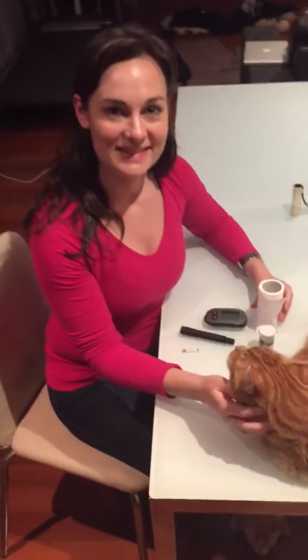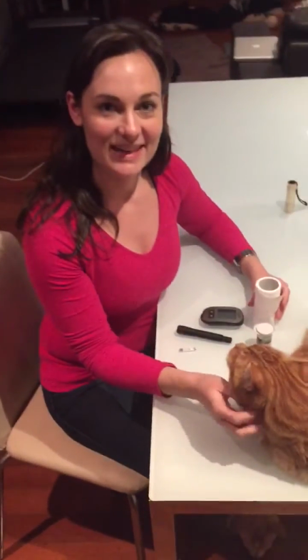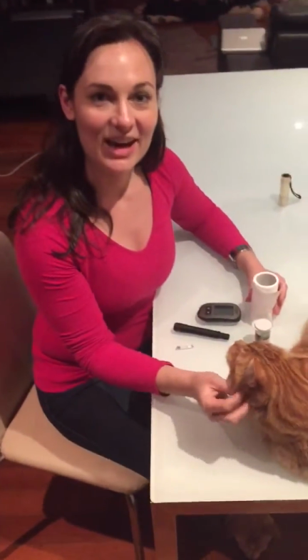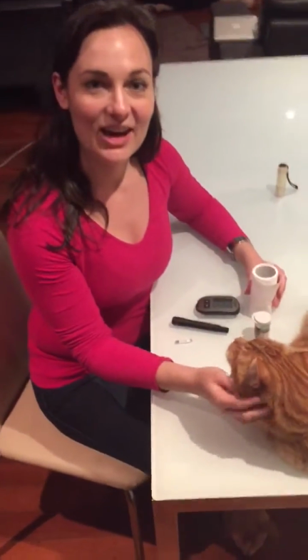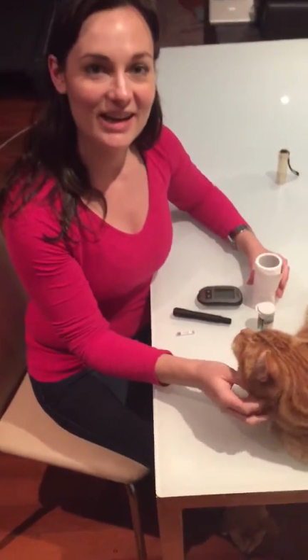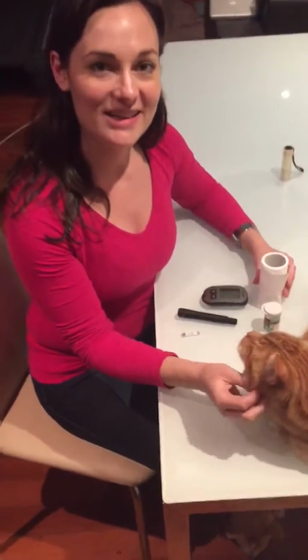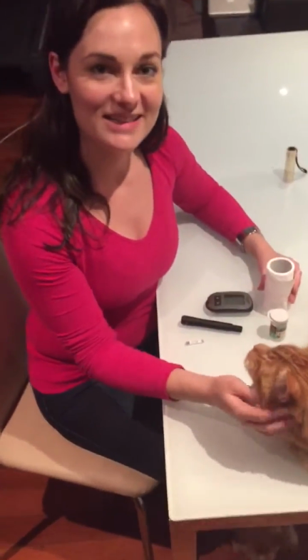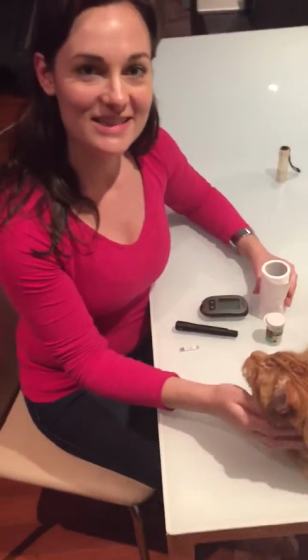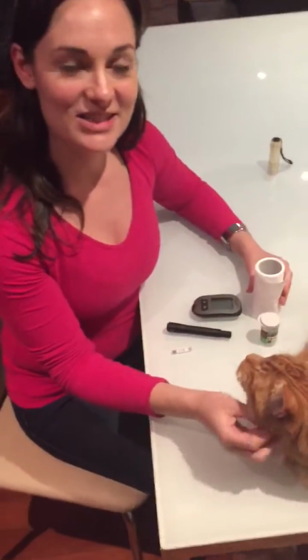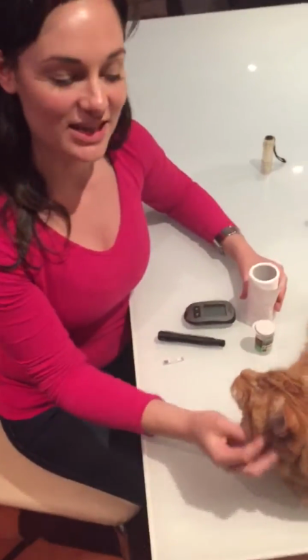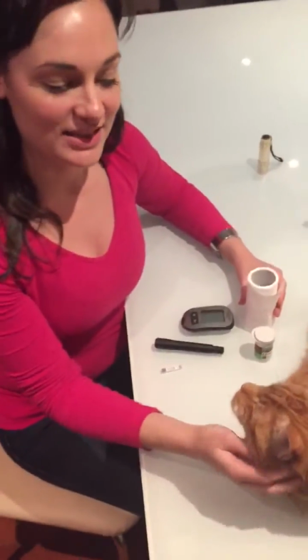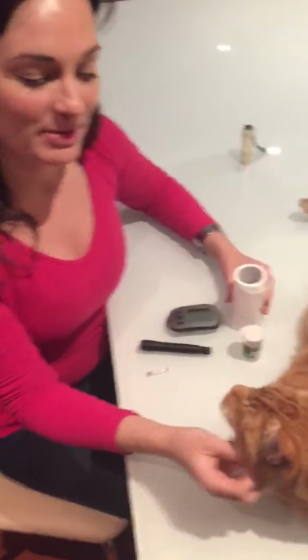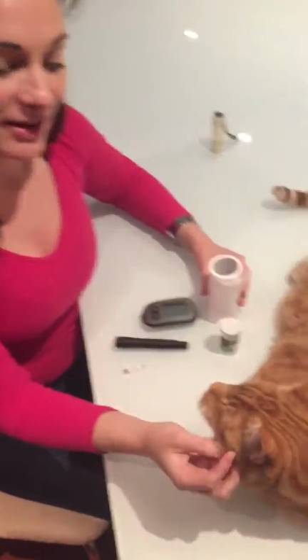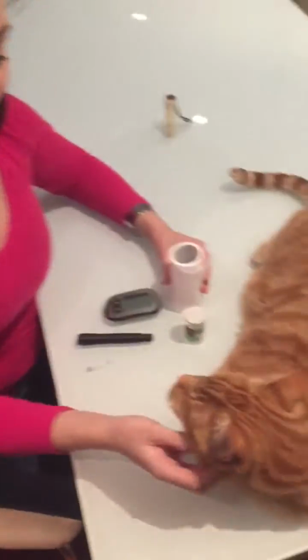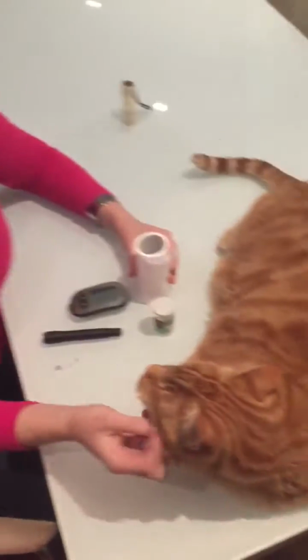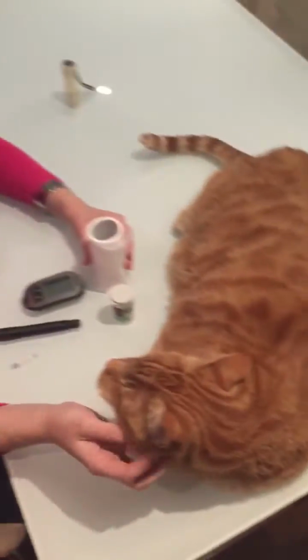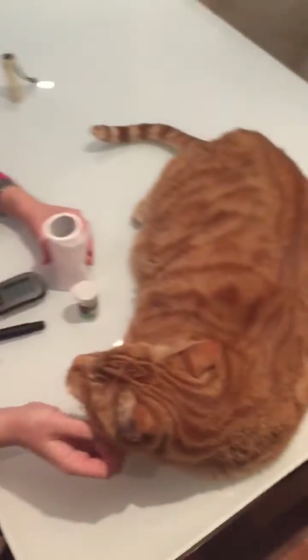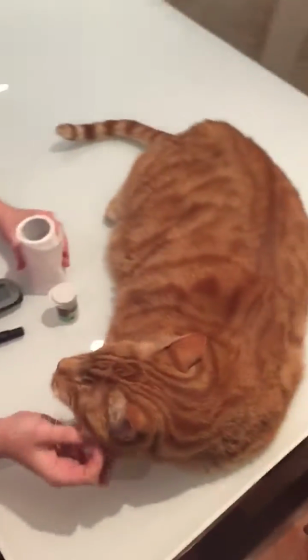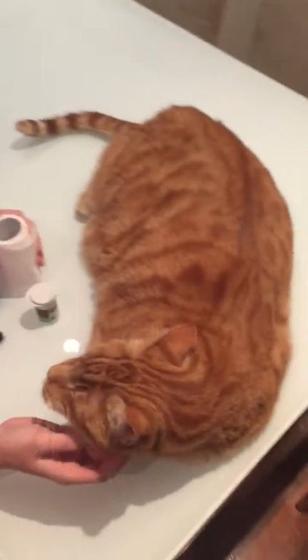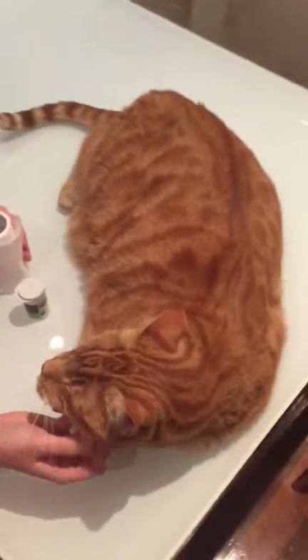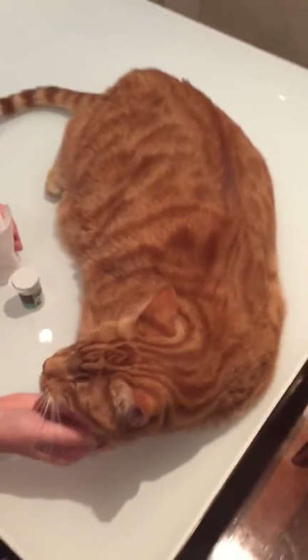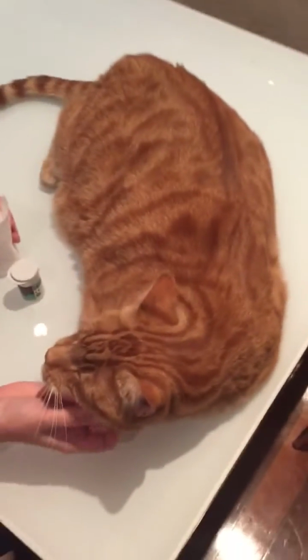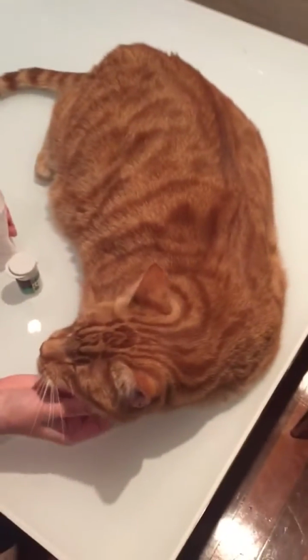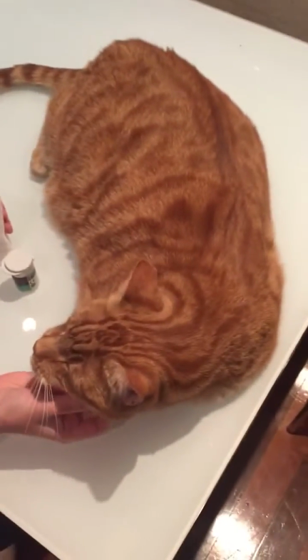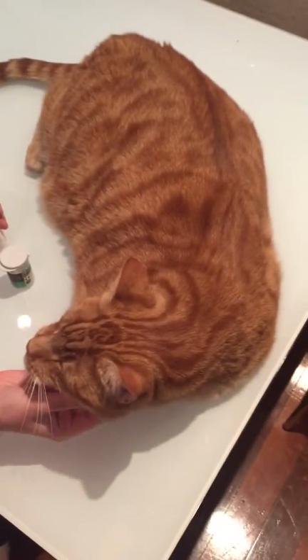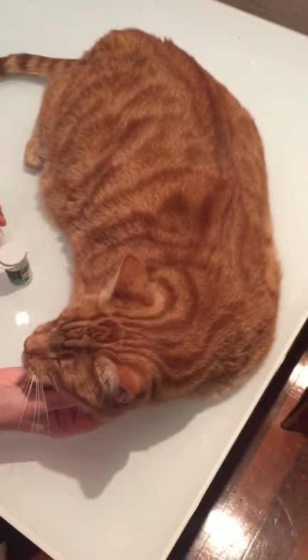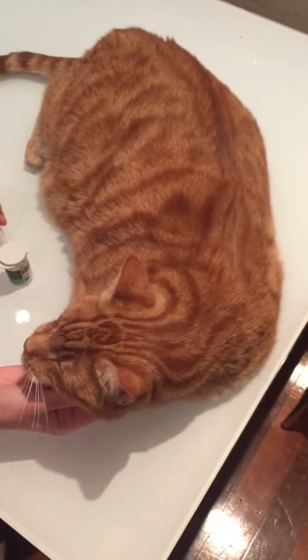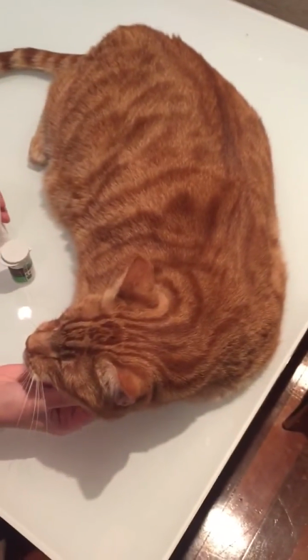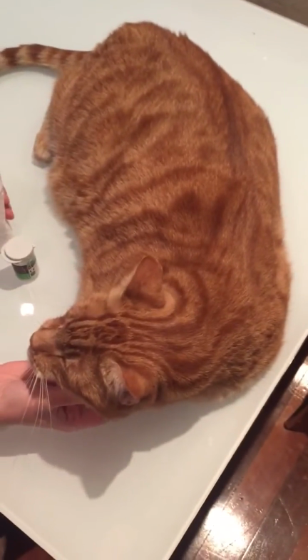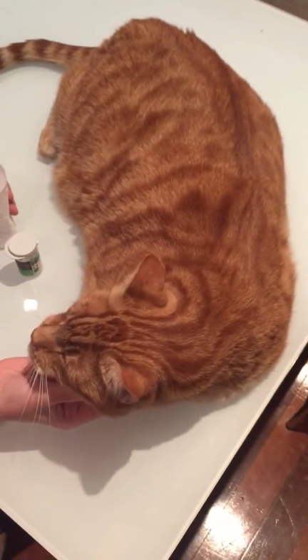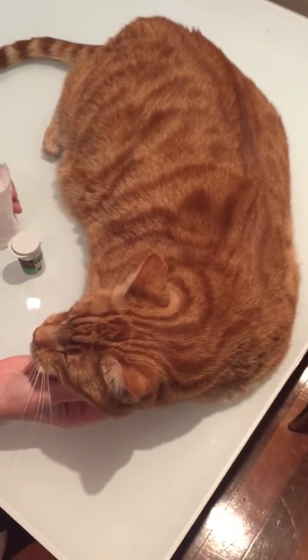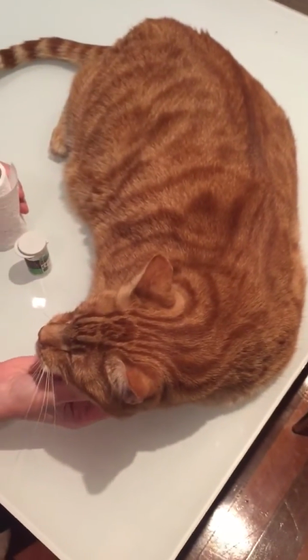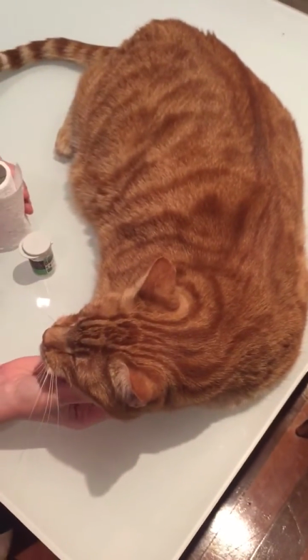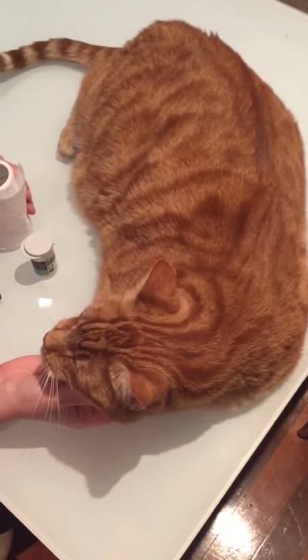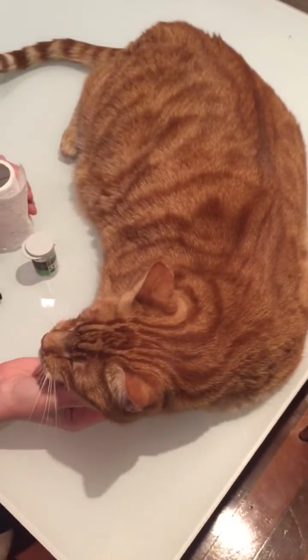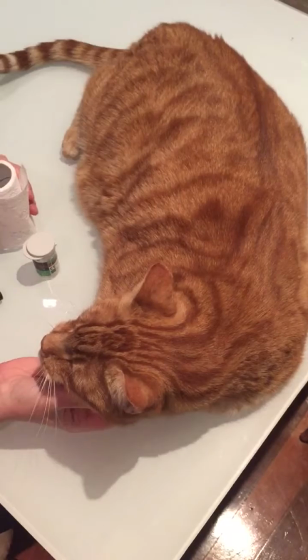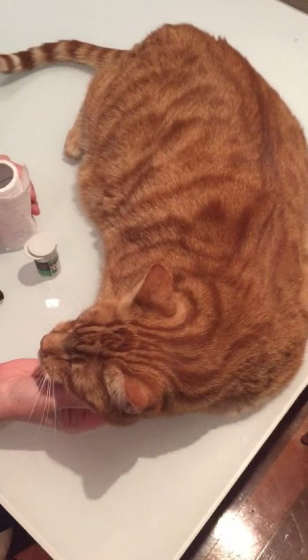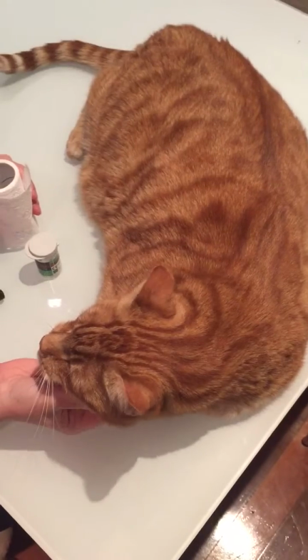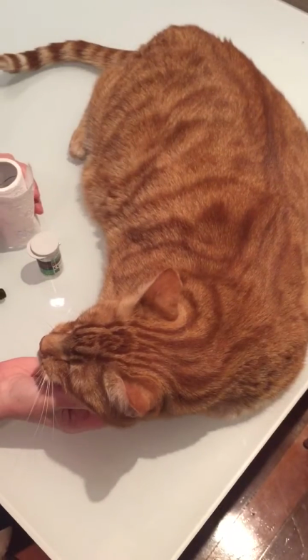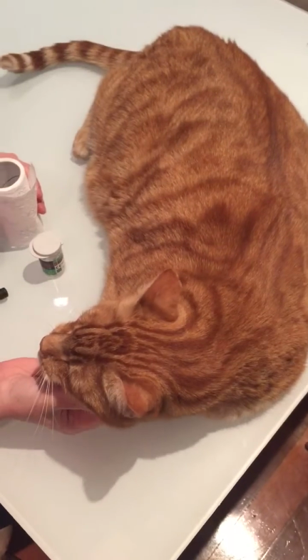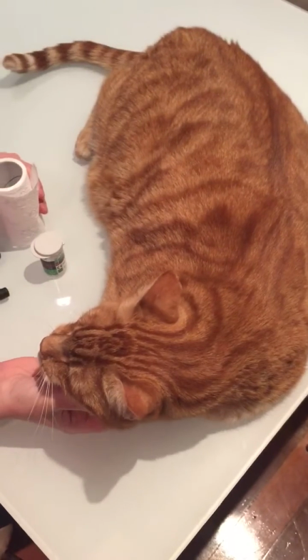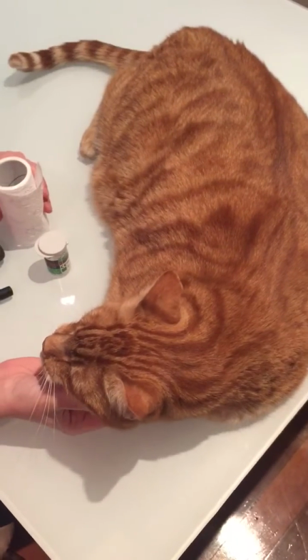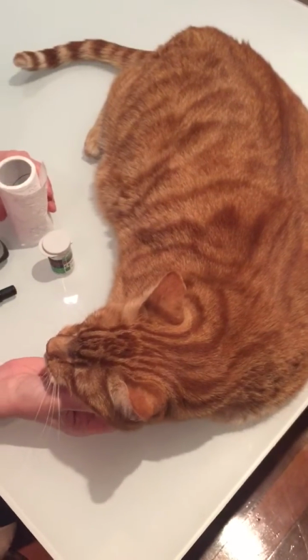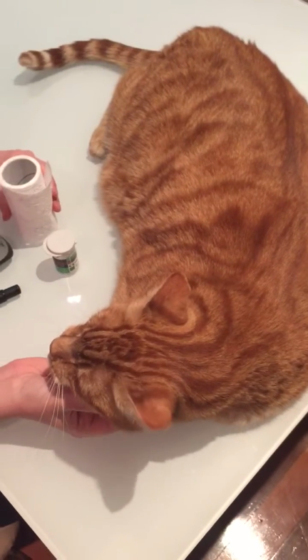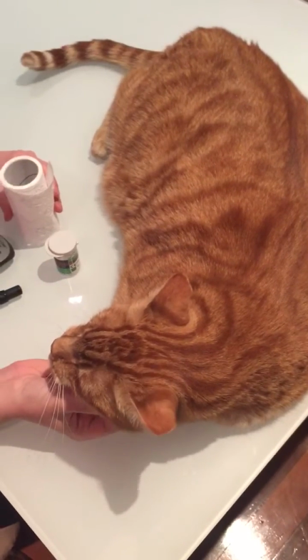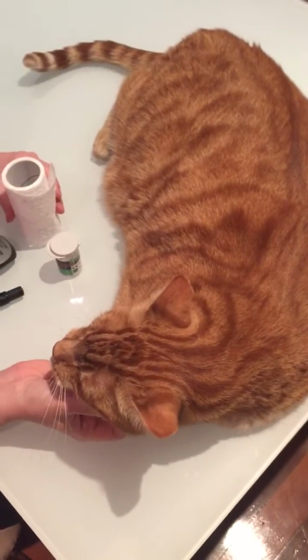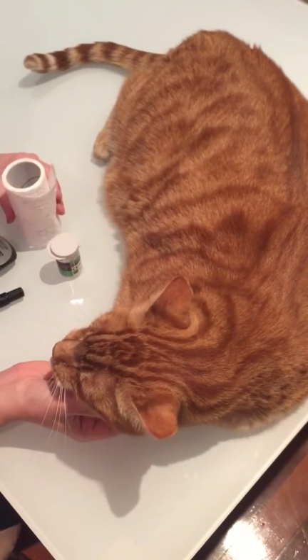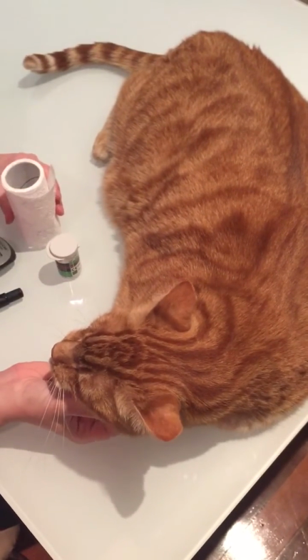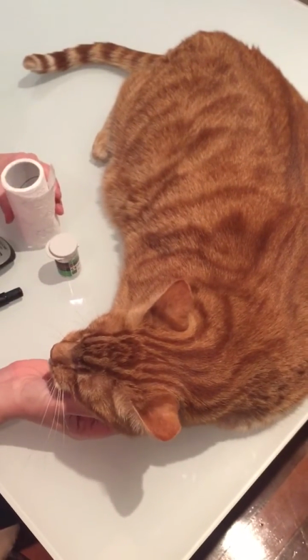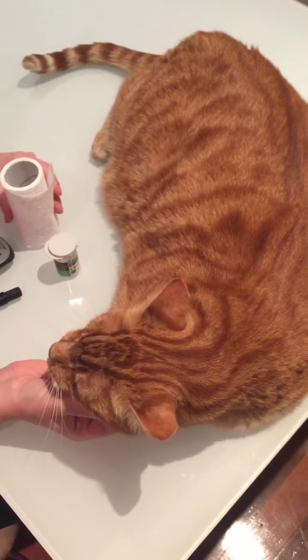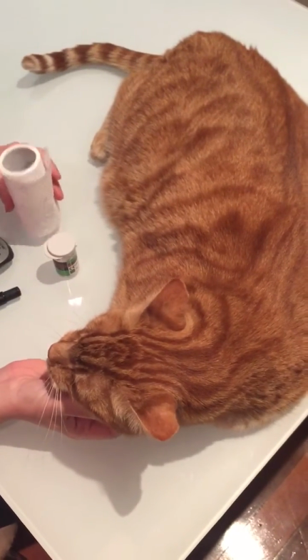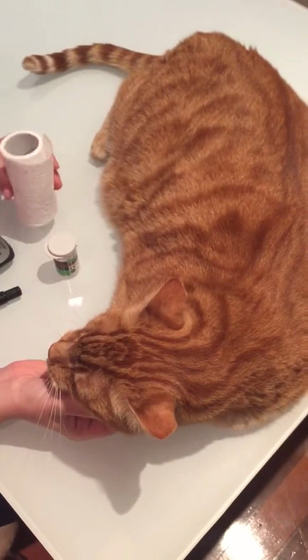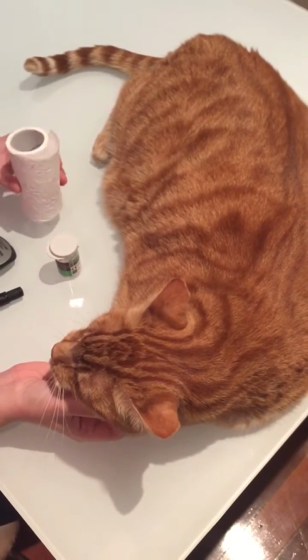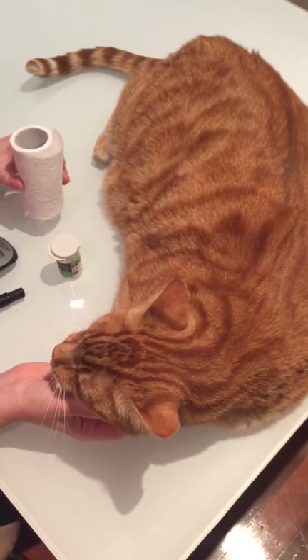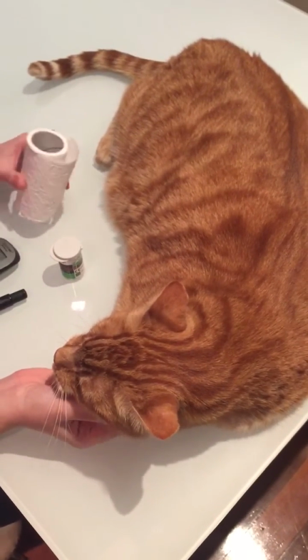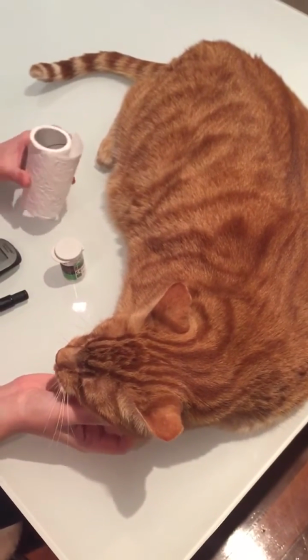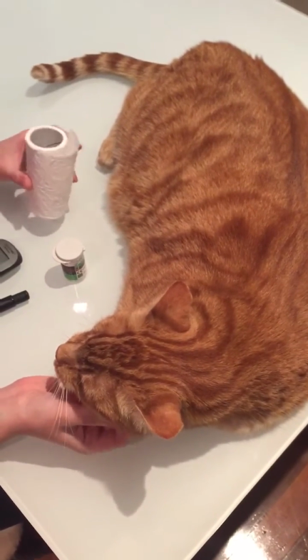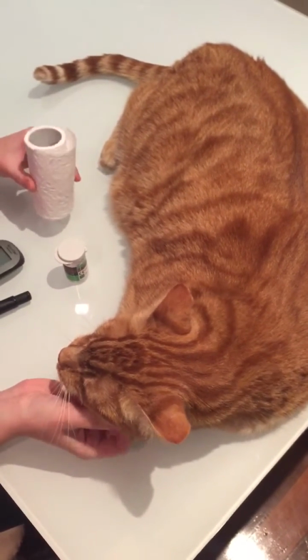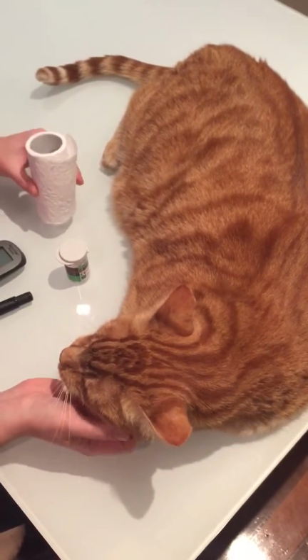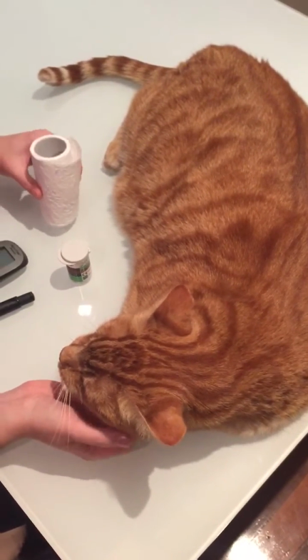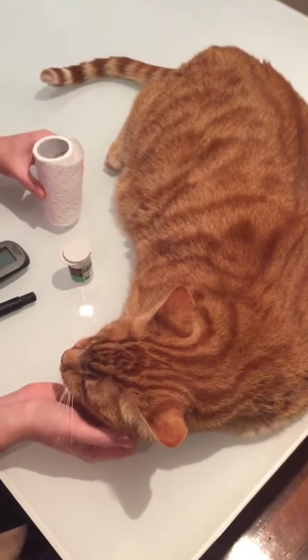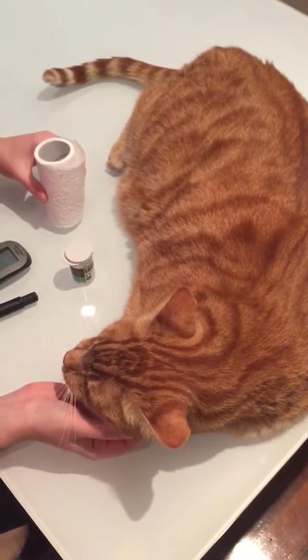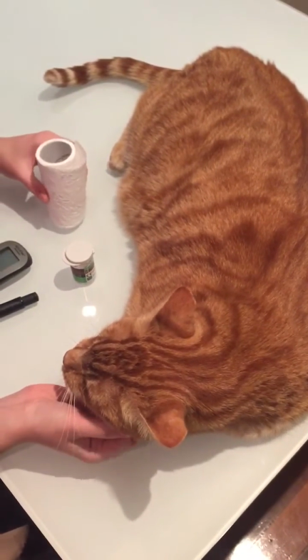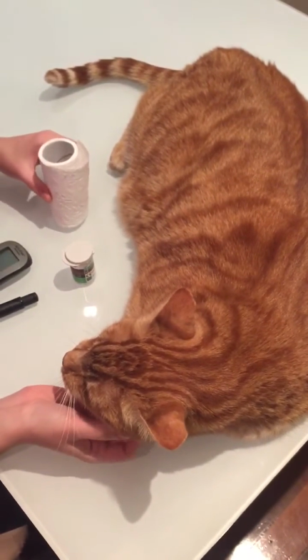Hi, this is Jasper, and today we're going to show you how to take a sample for his blood glucose testing.